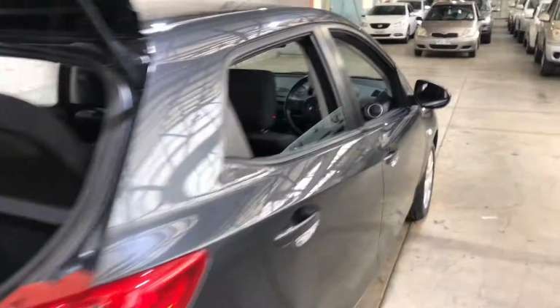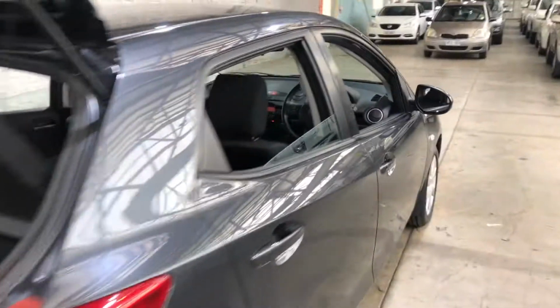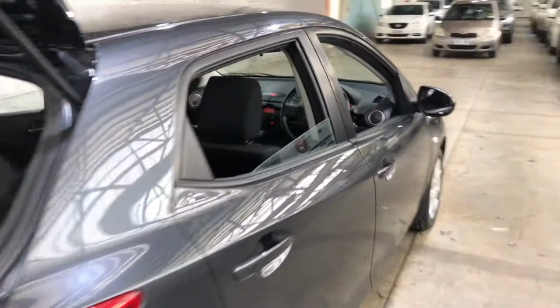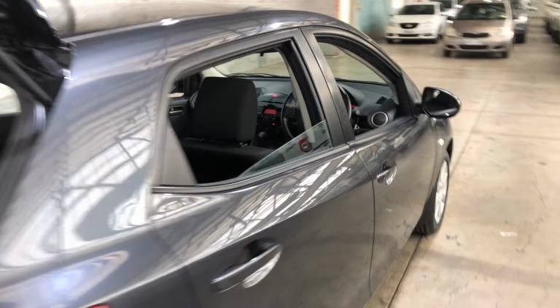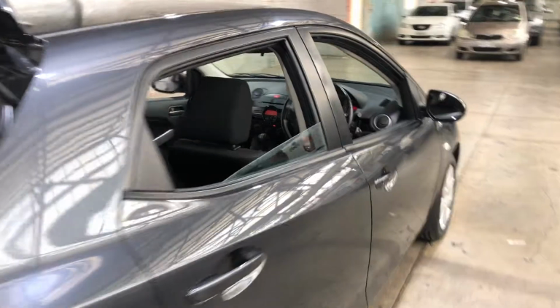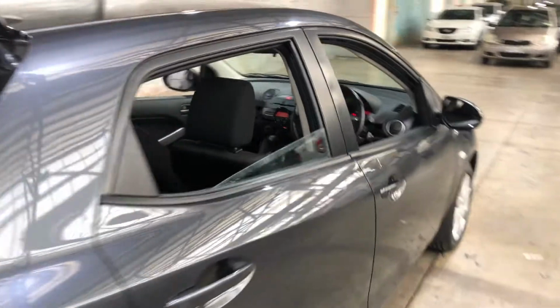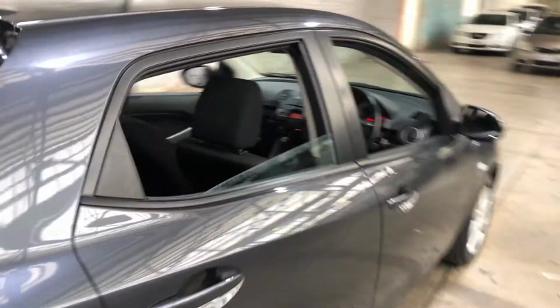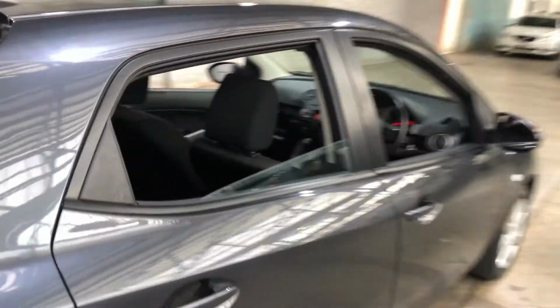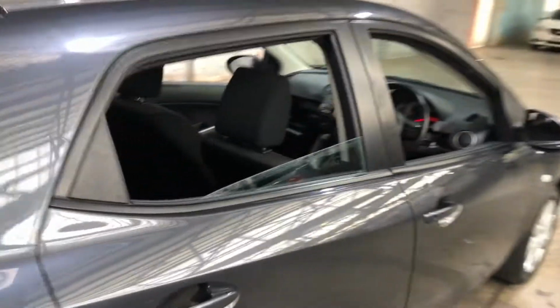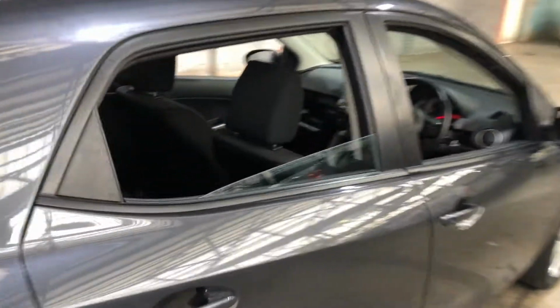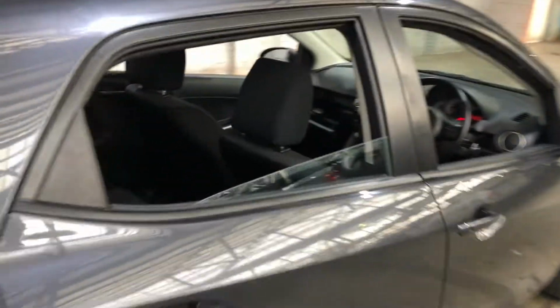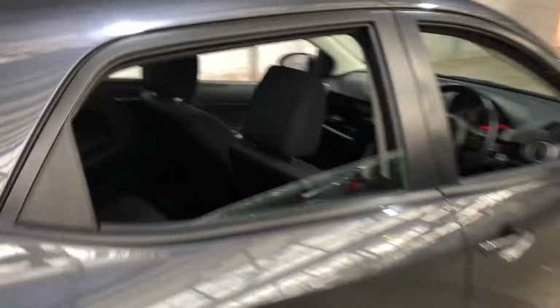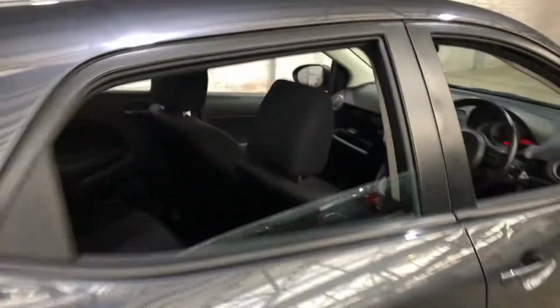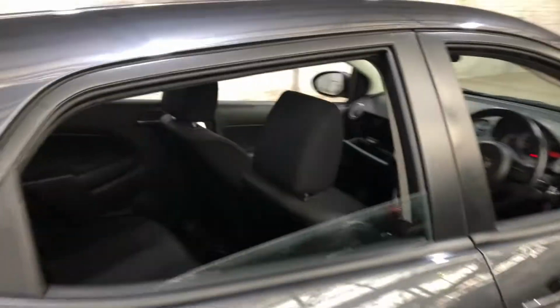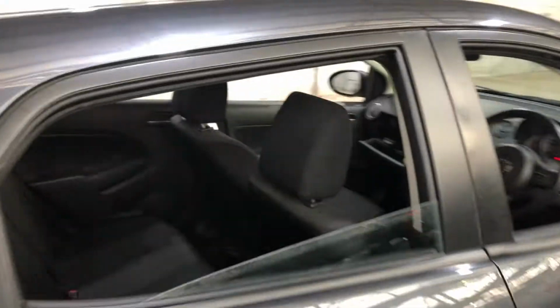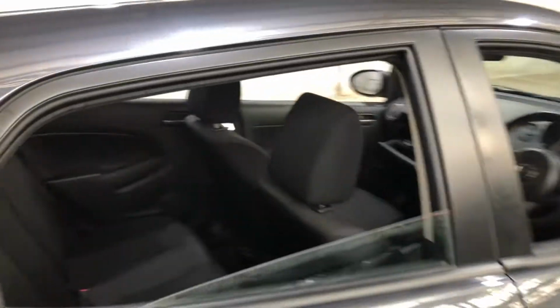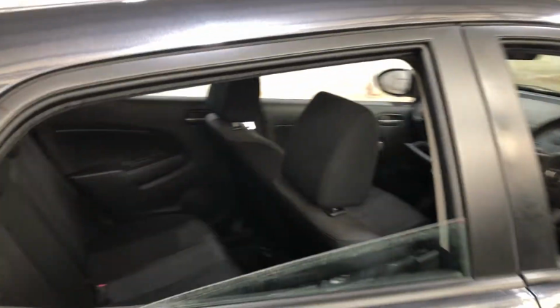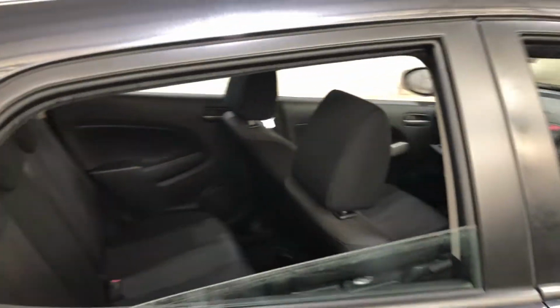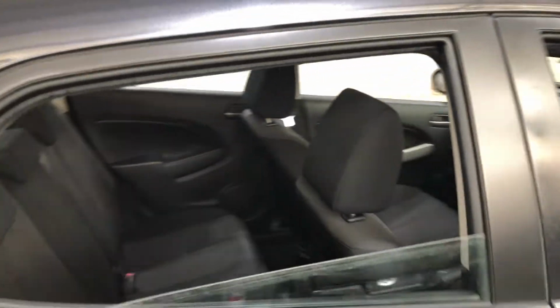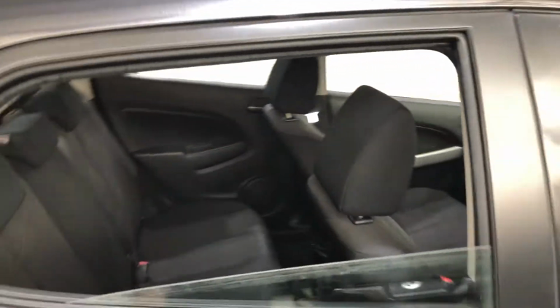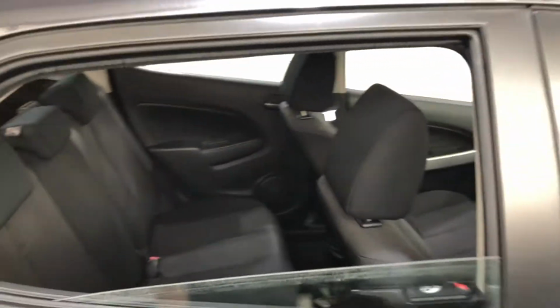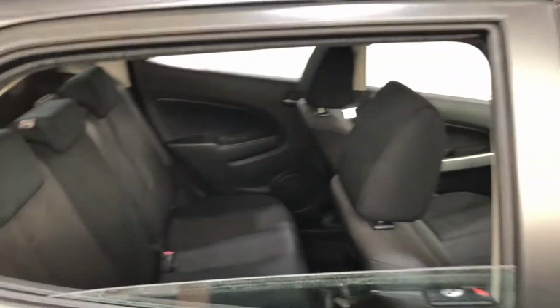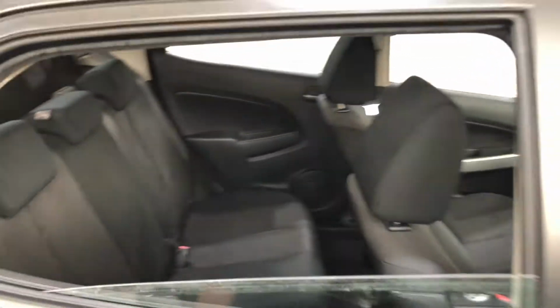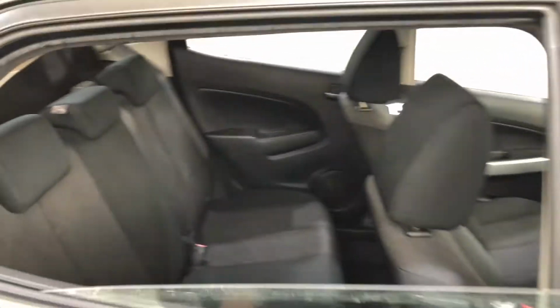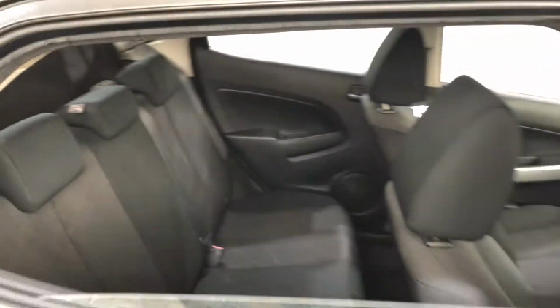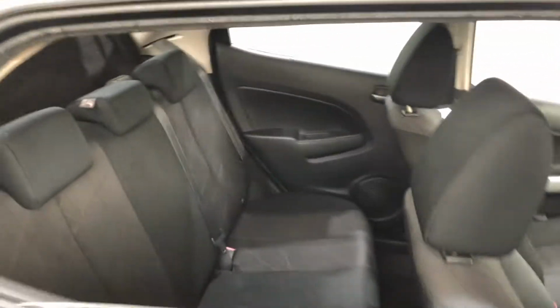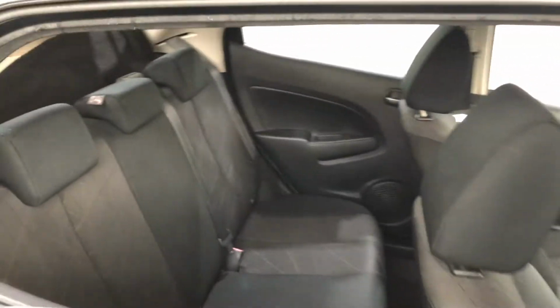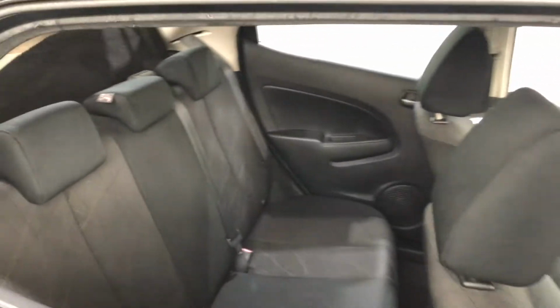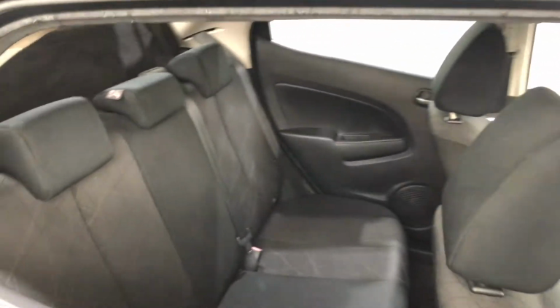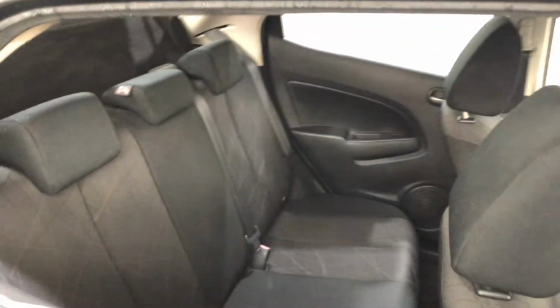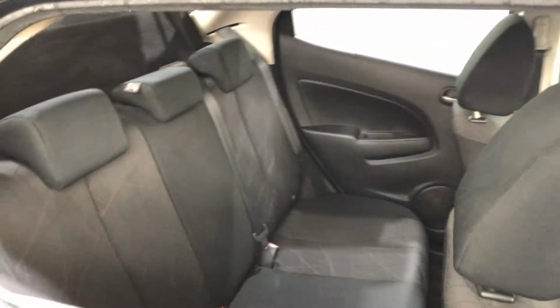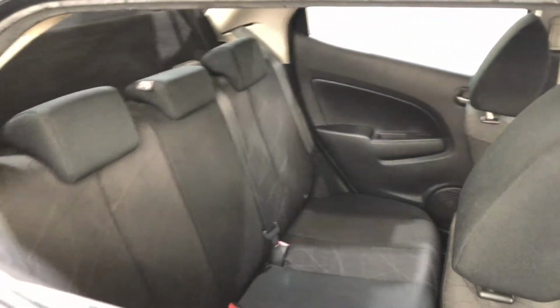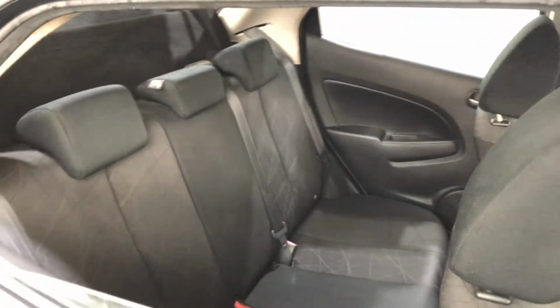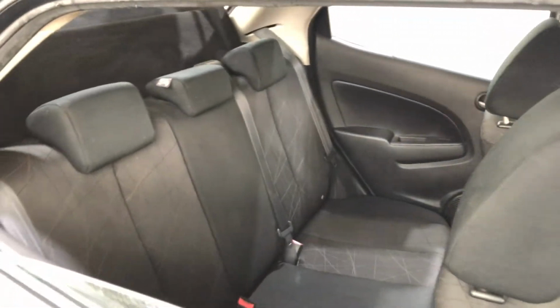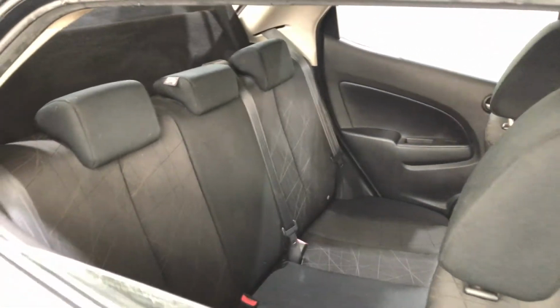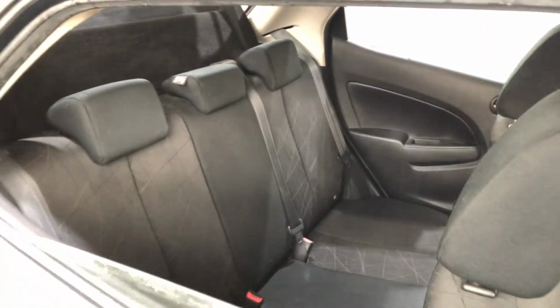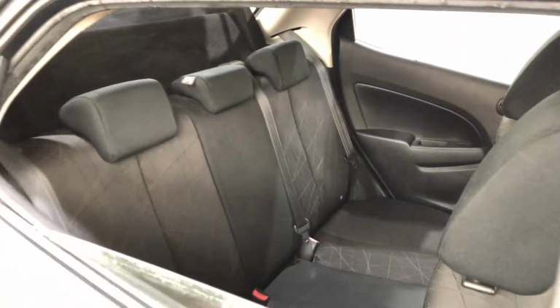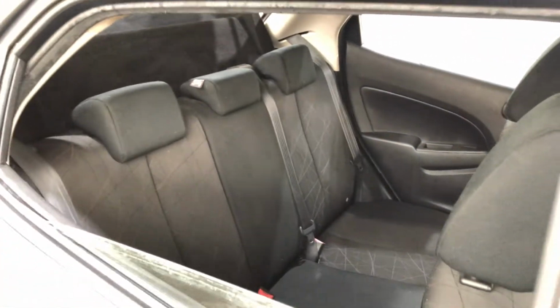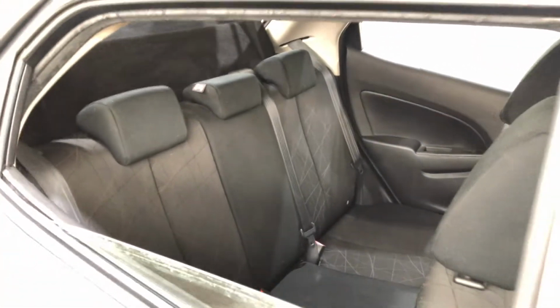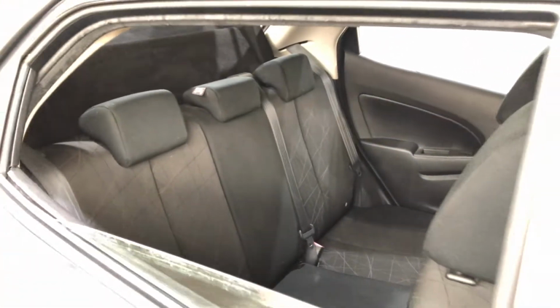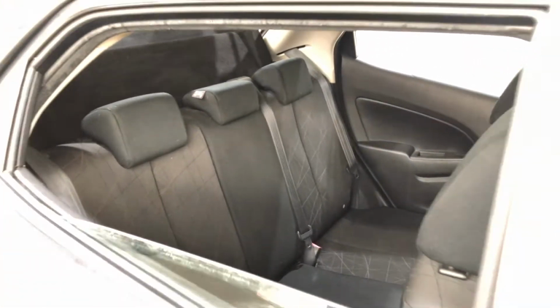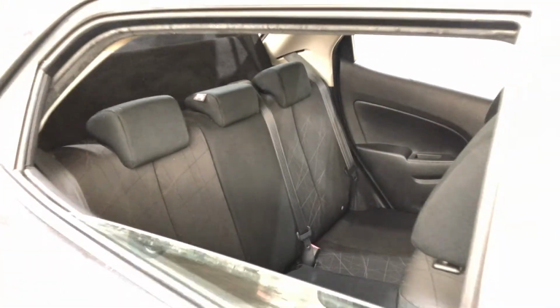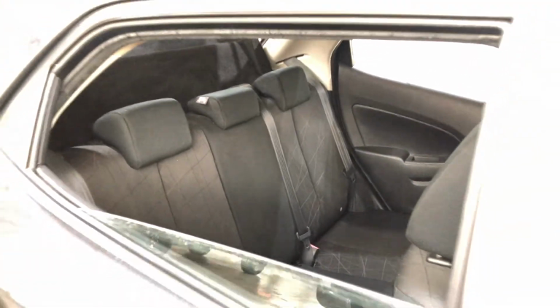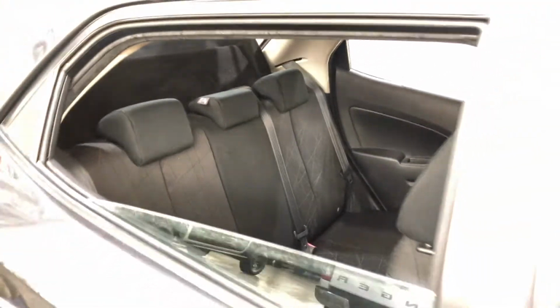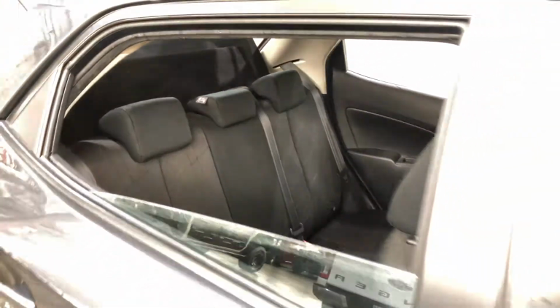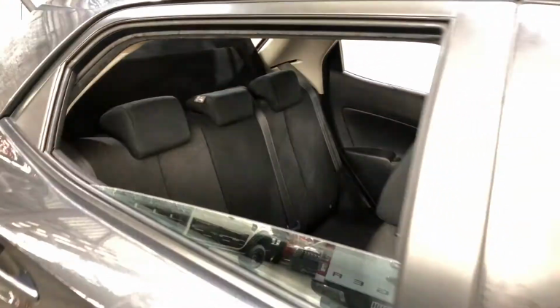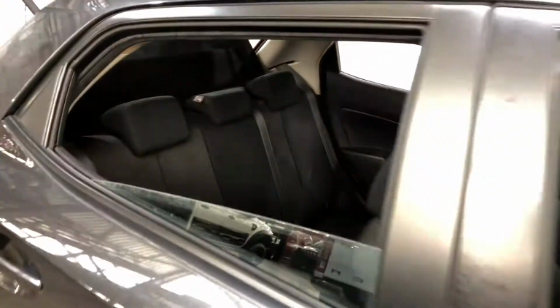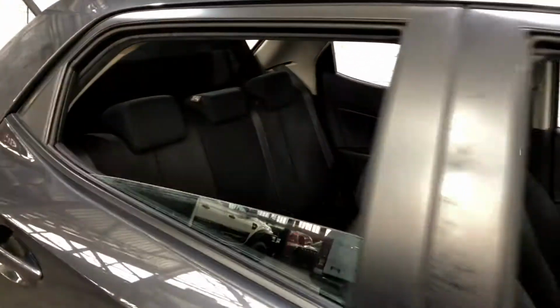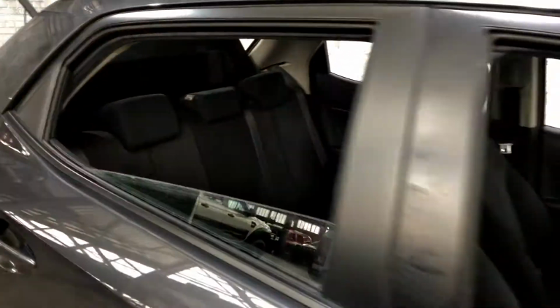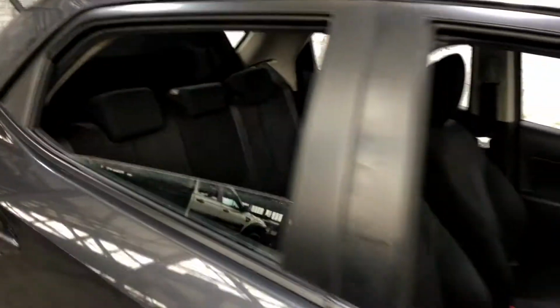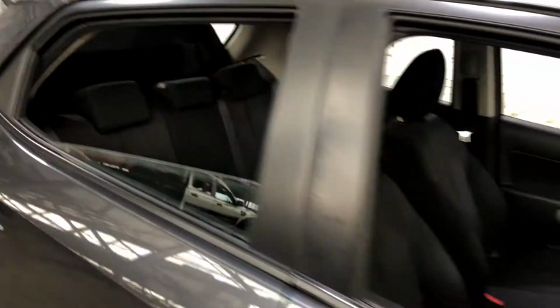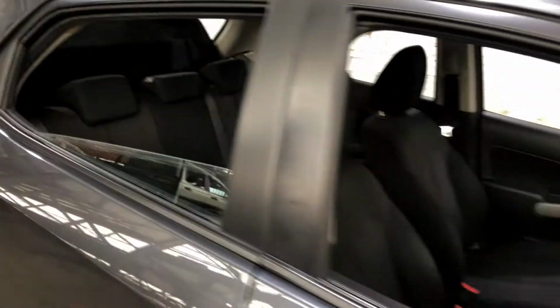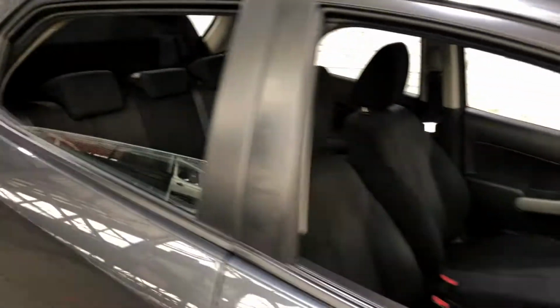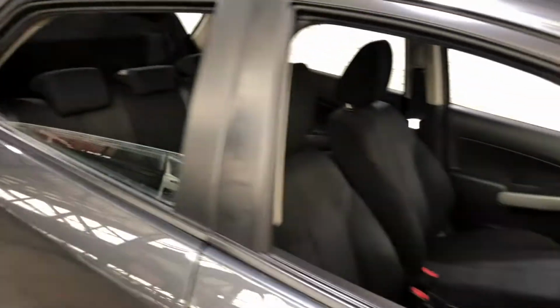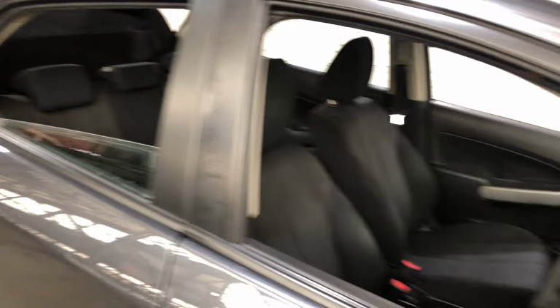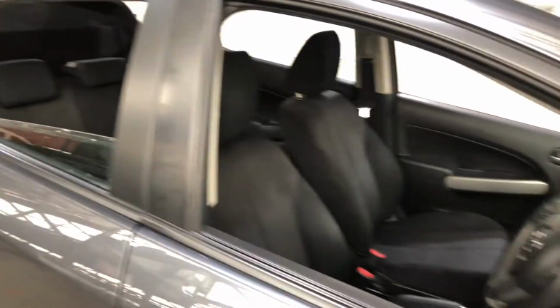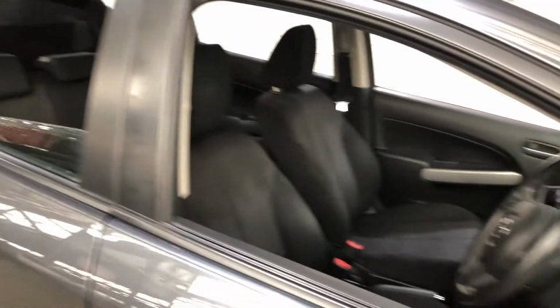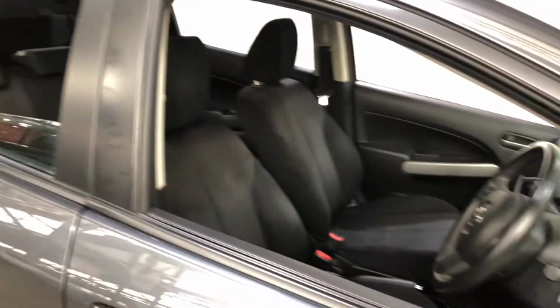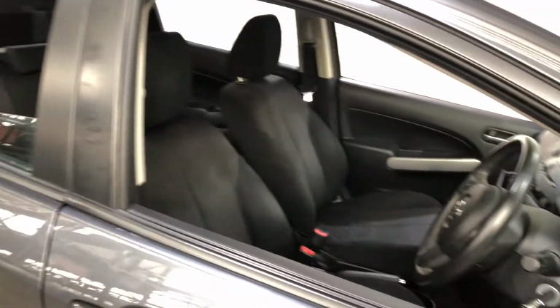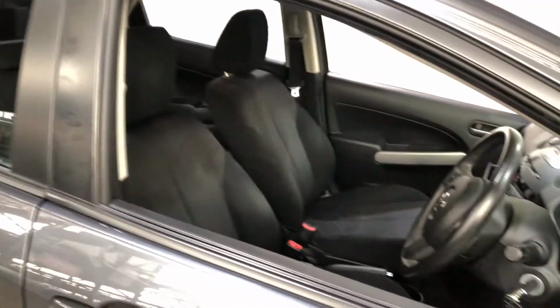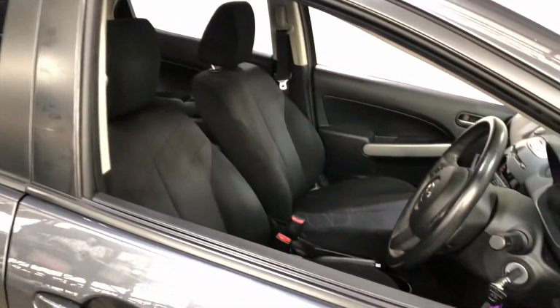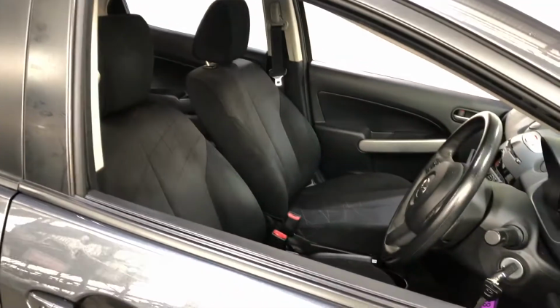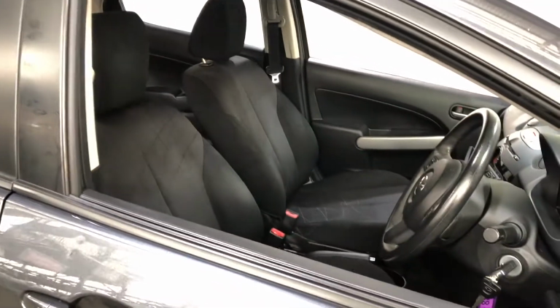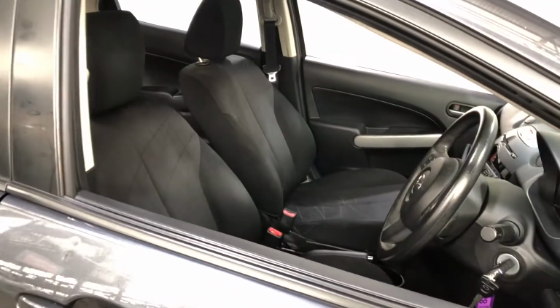Jumping inside the car, the car comes with a full black interior and plenty of back seat space for your passengers. Same goes with the front.